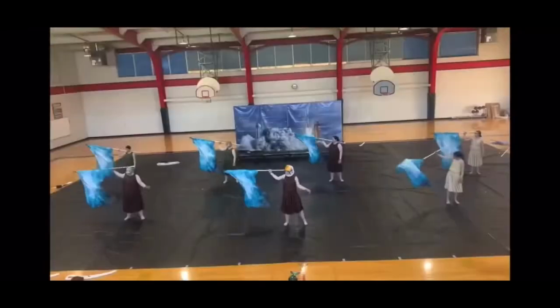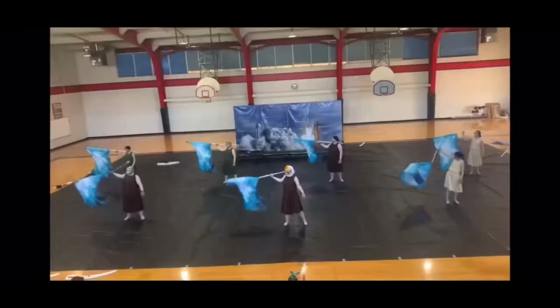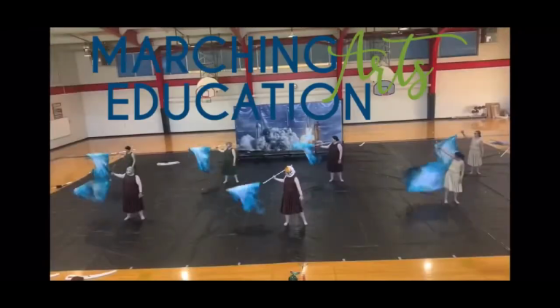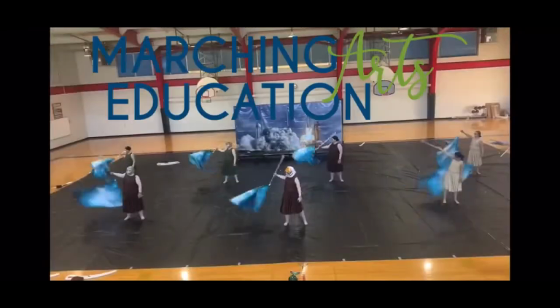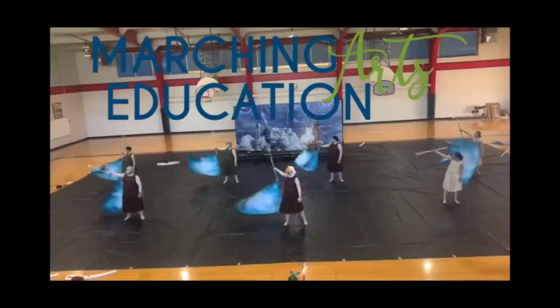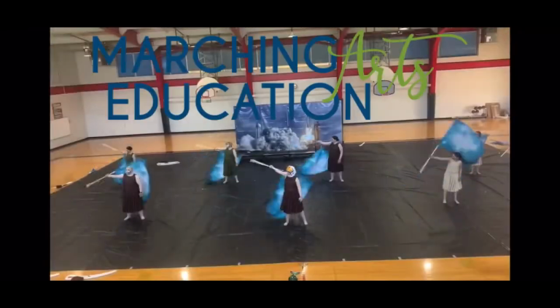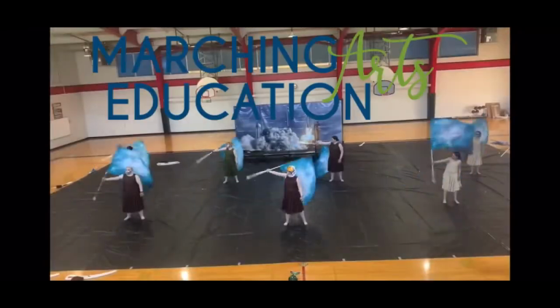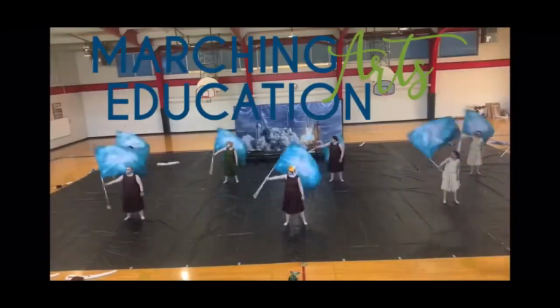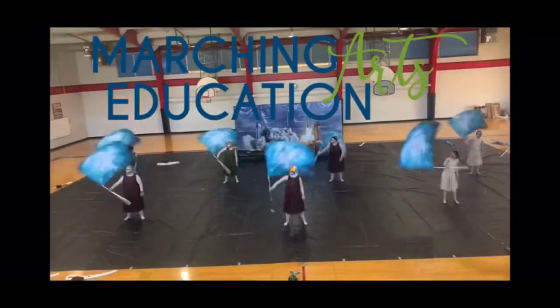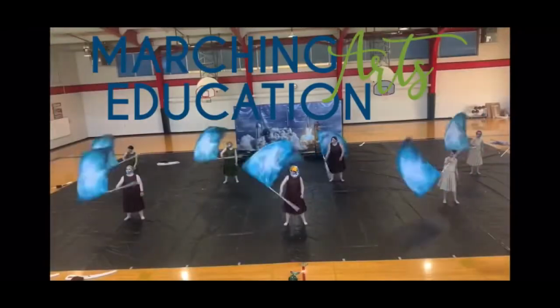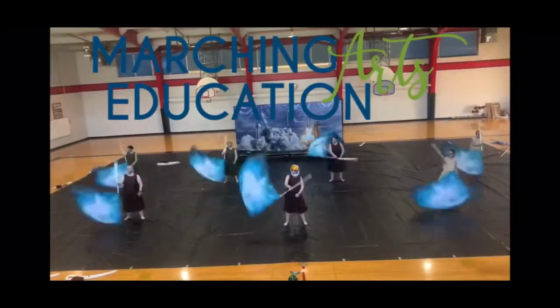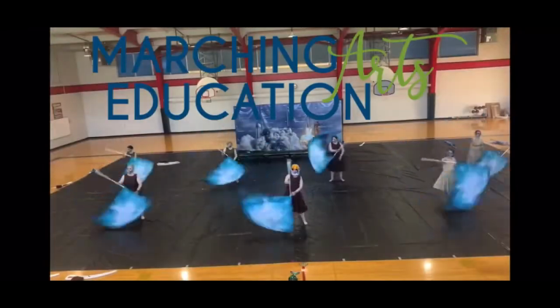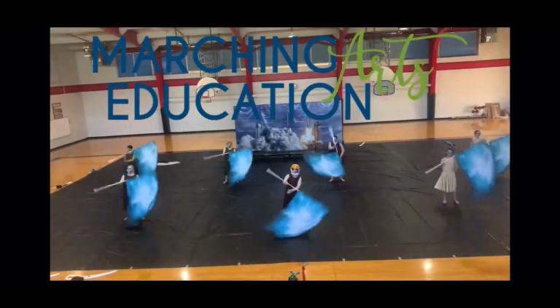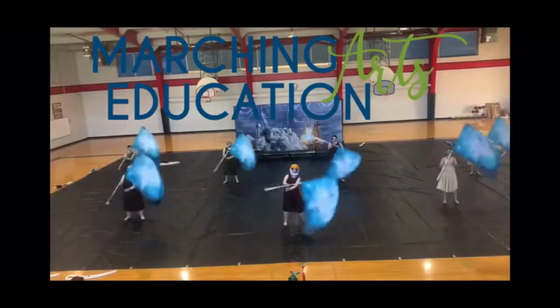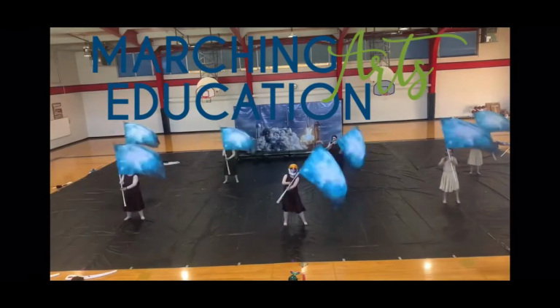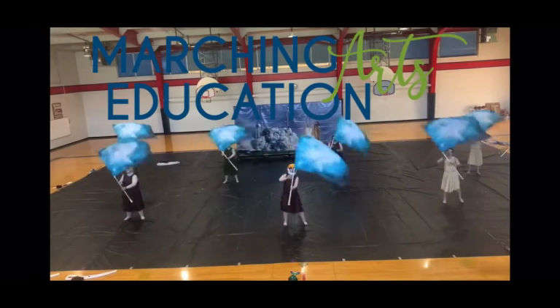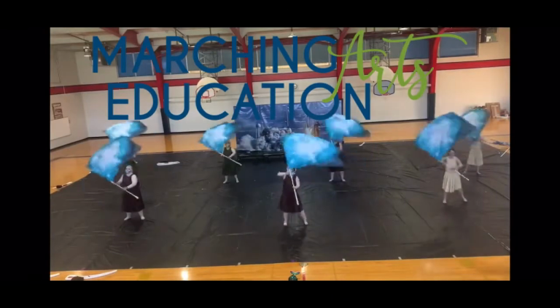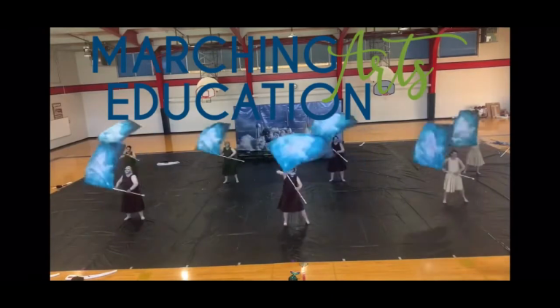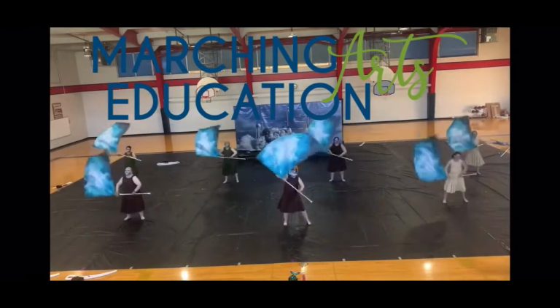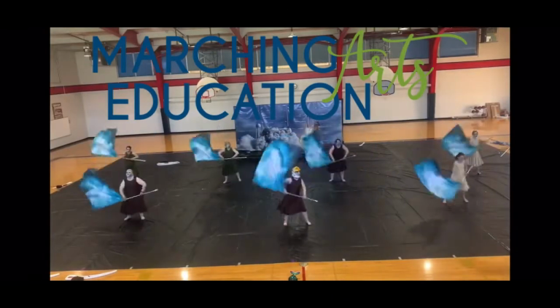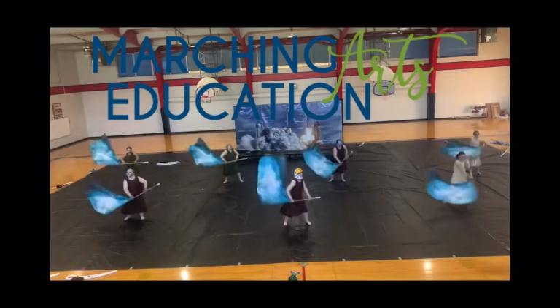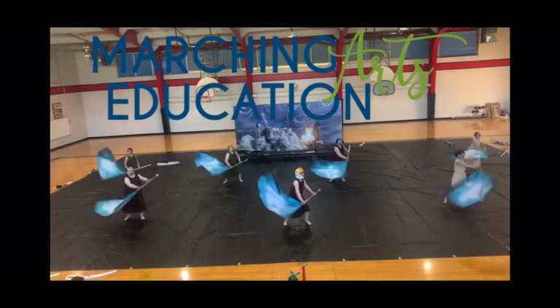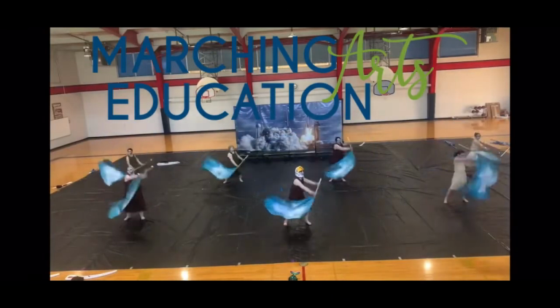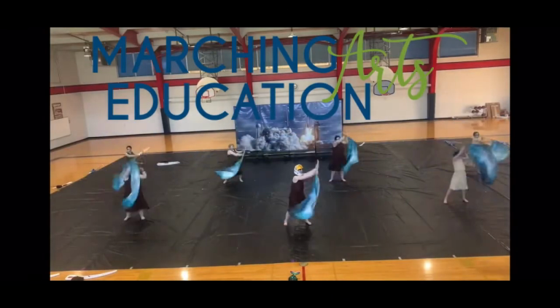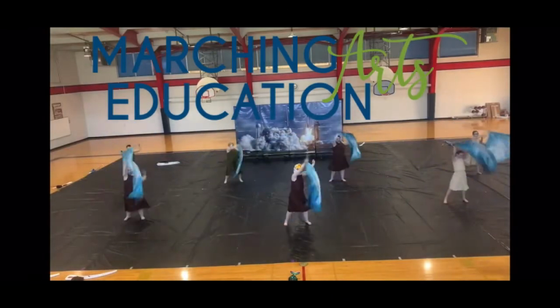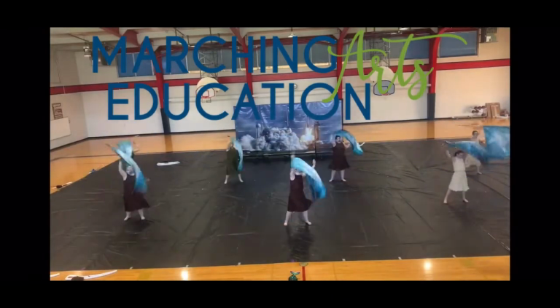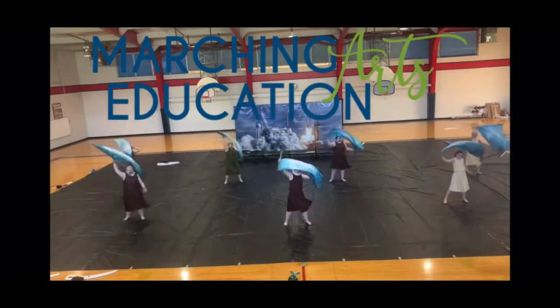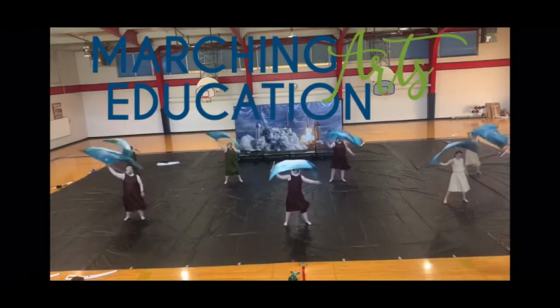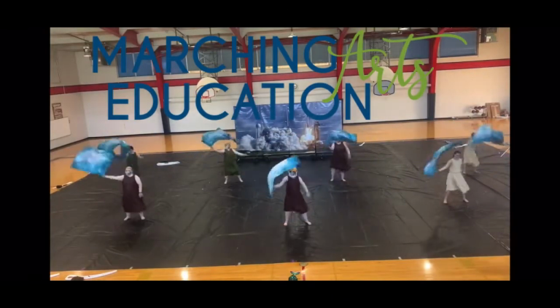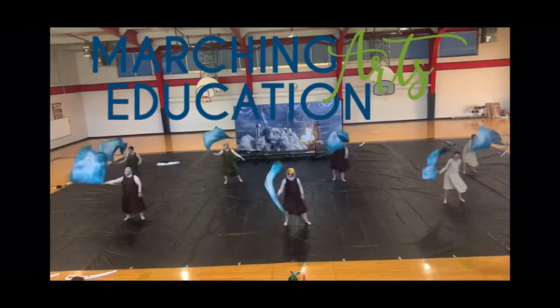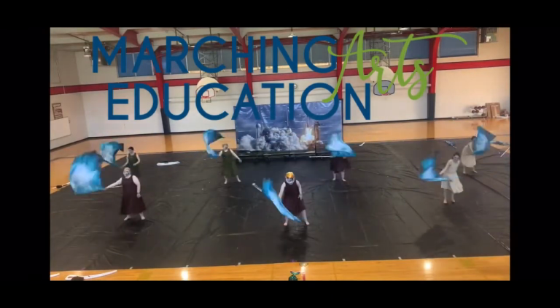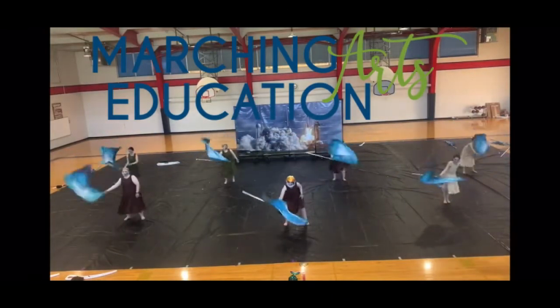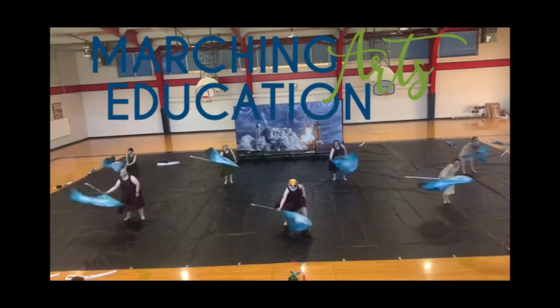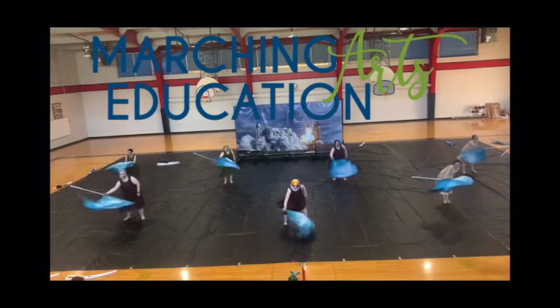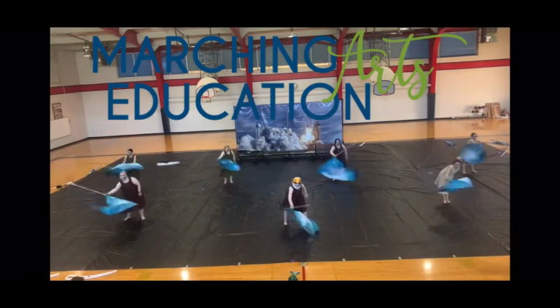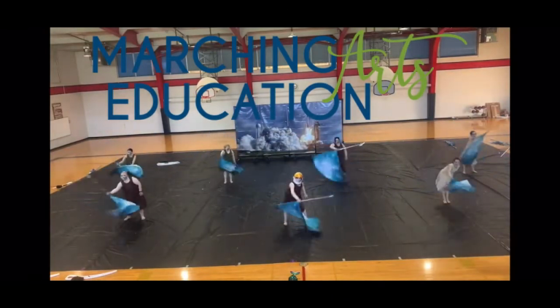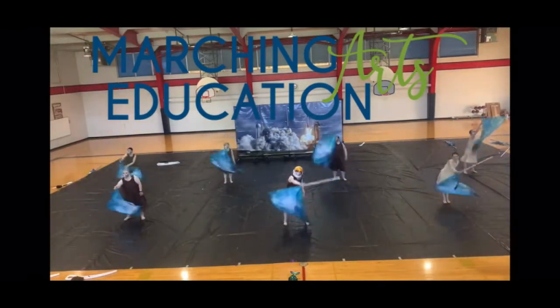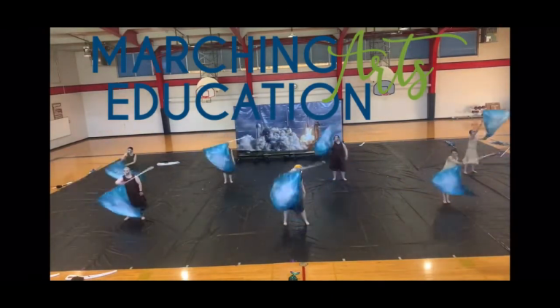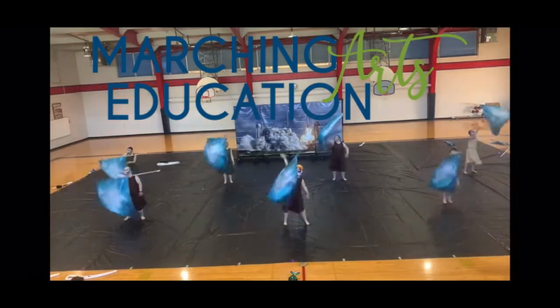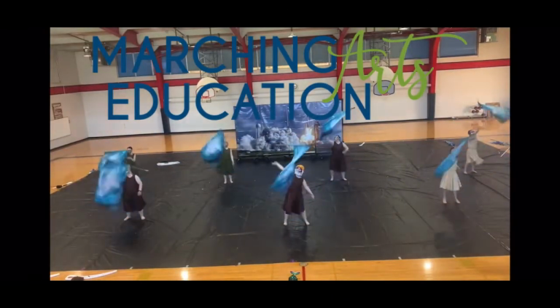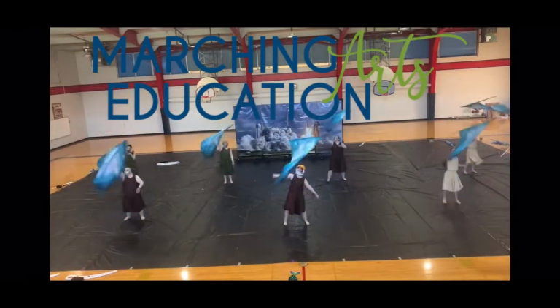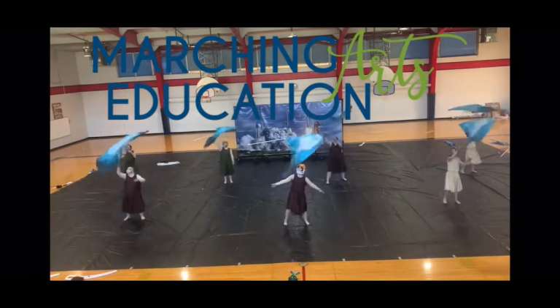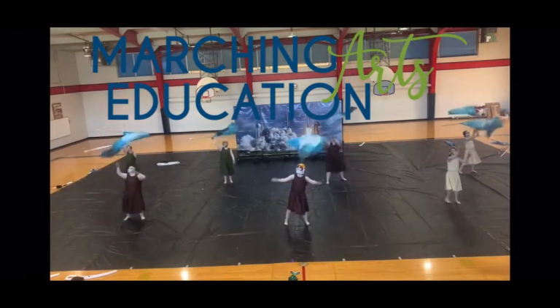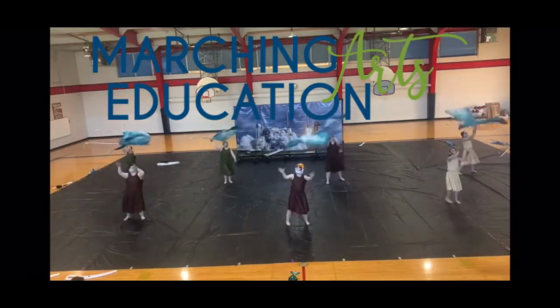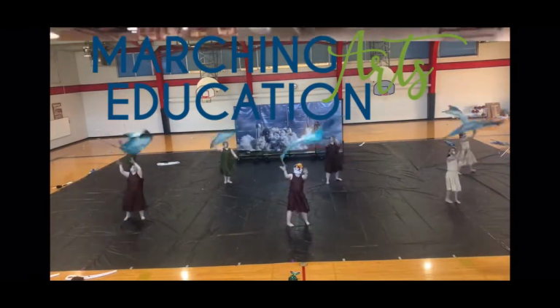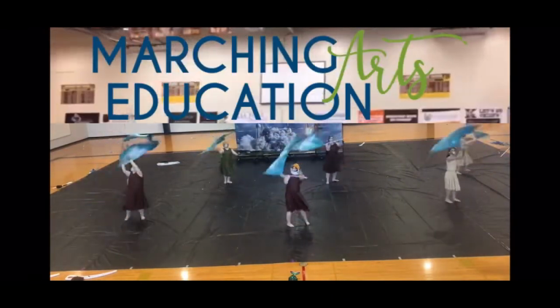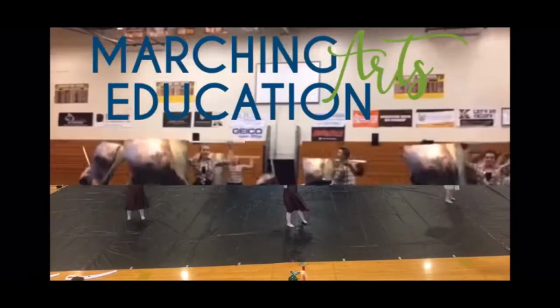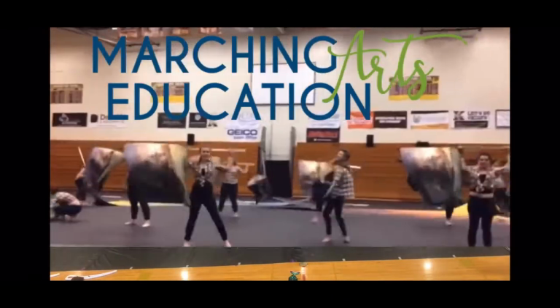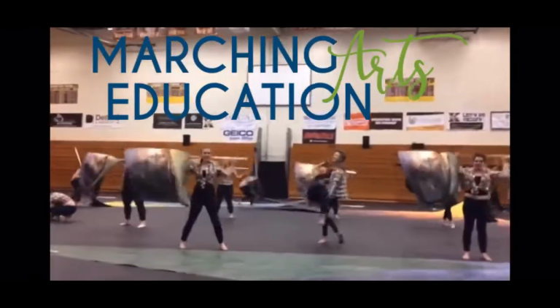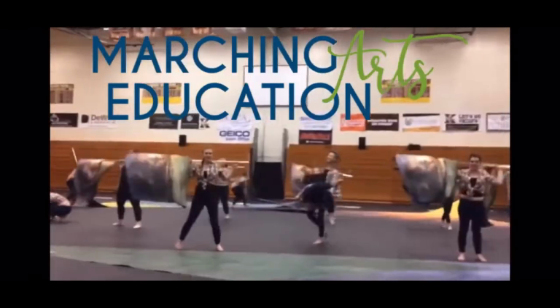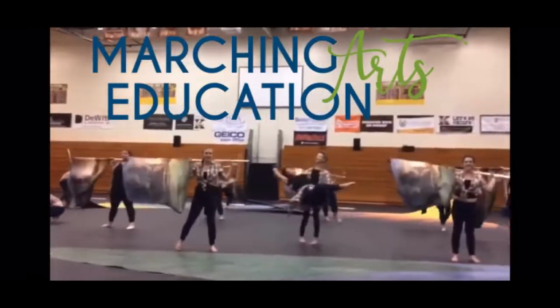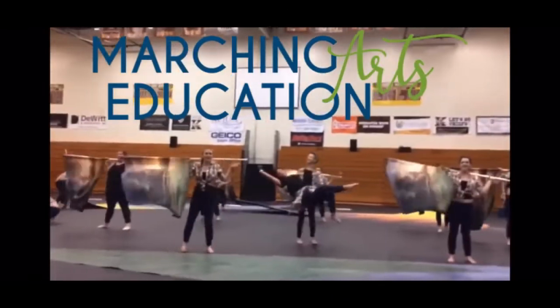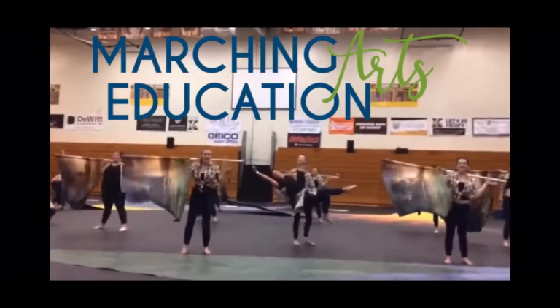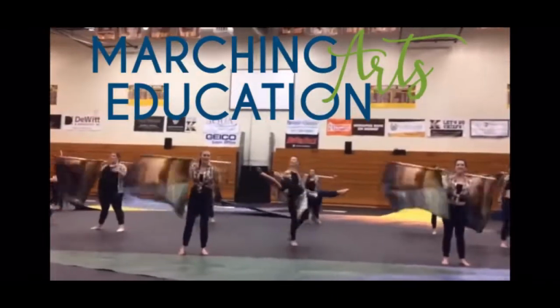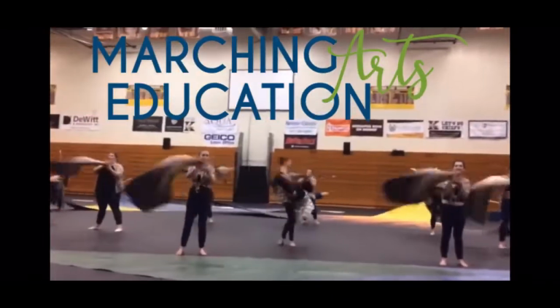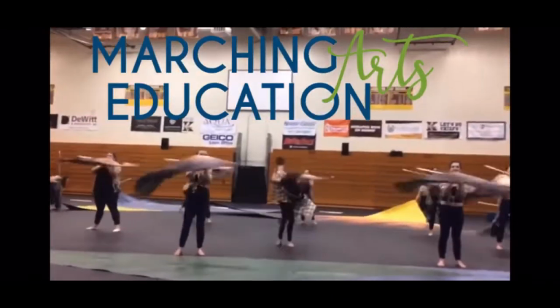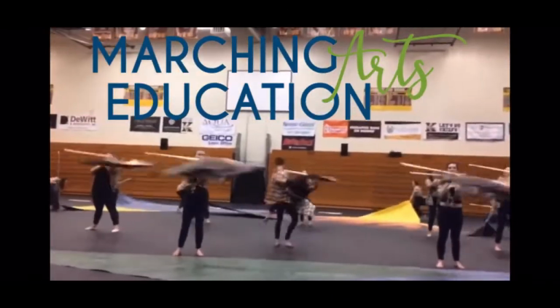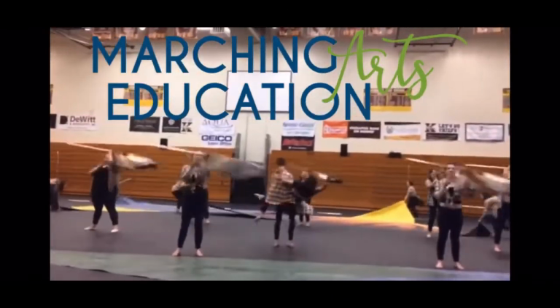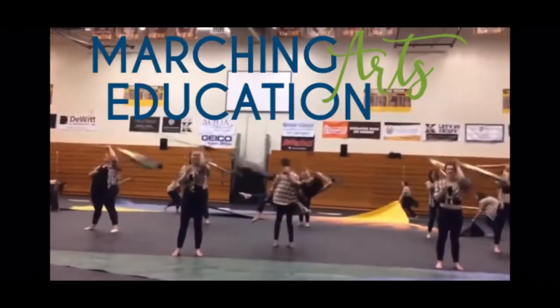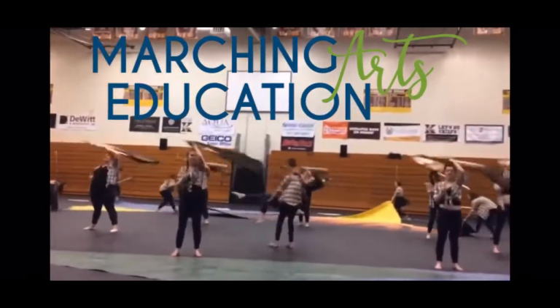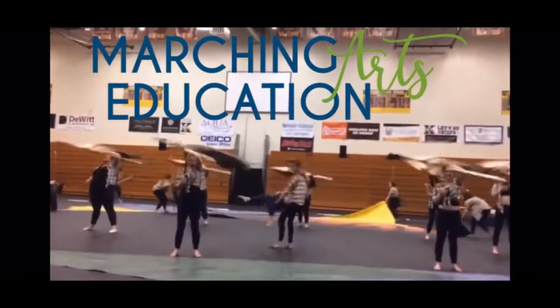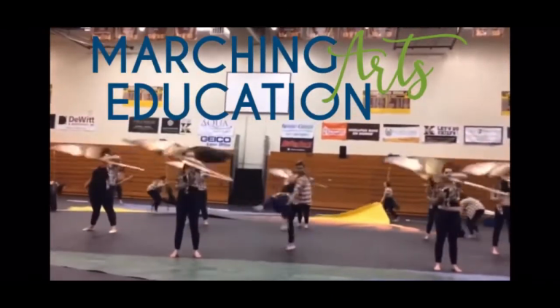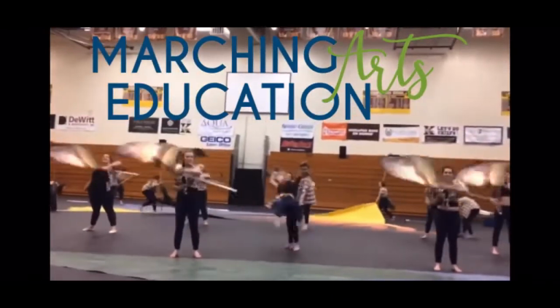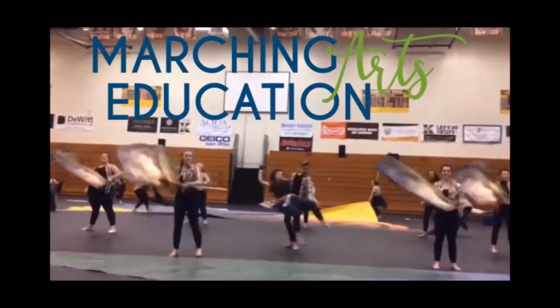This new course is only available at MarchingArtsEducation.com. Head on over and create your free member account today.